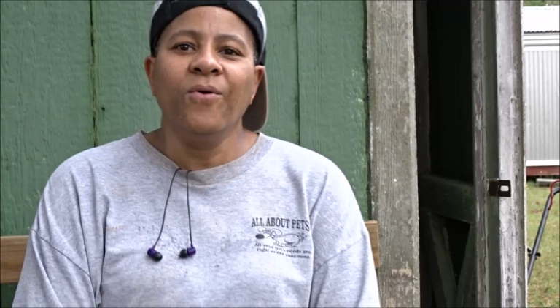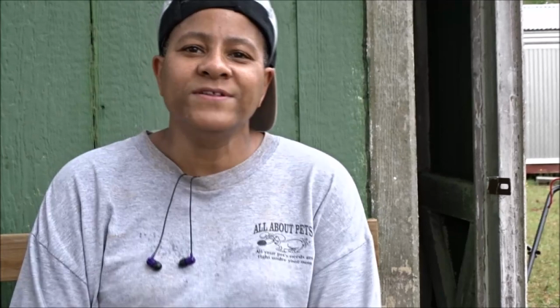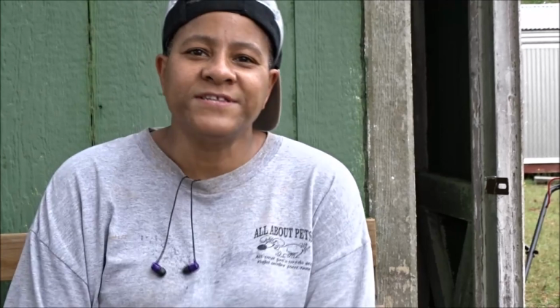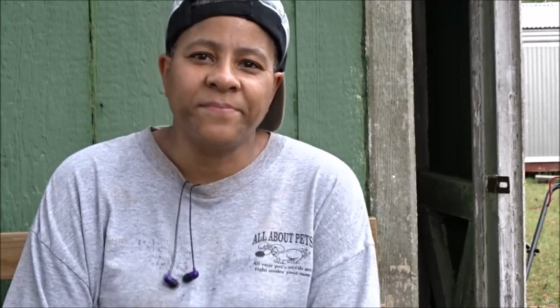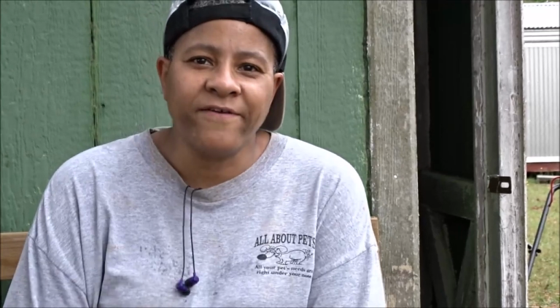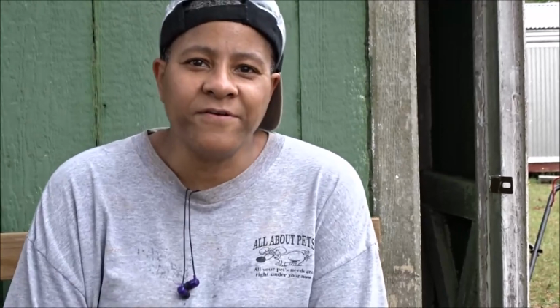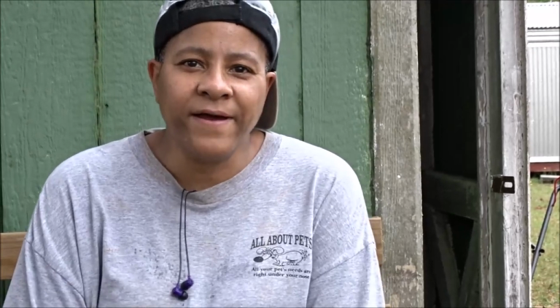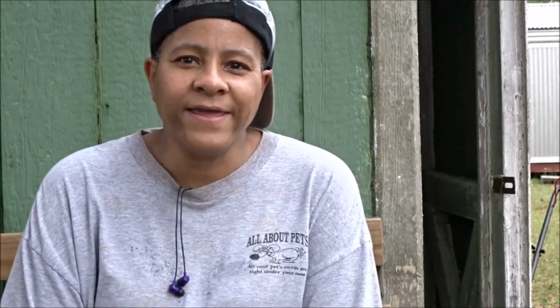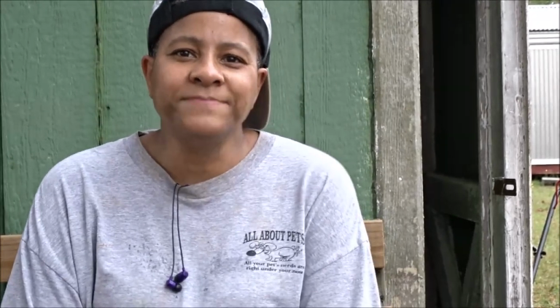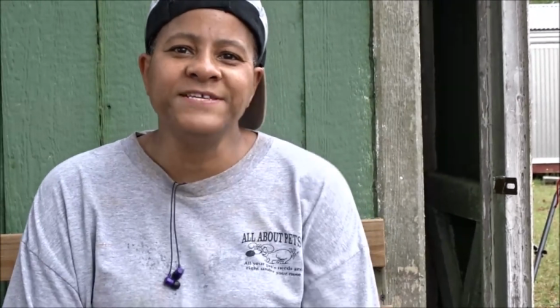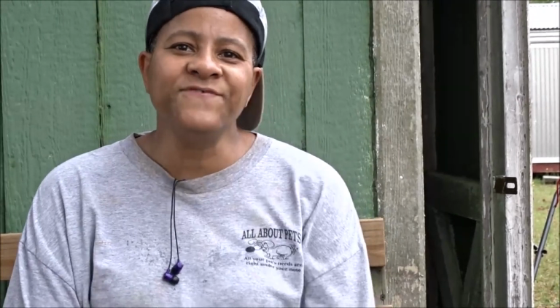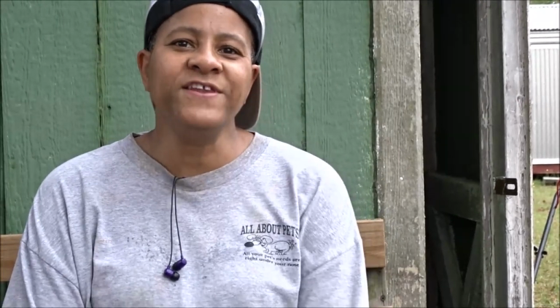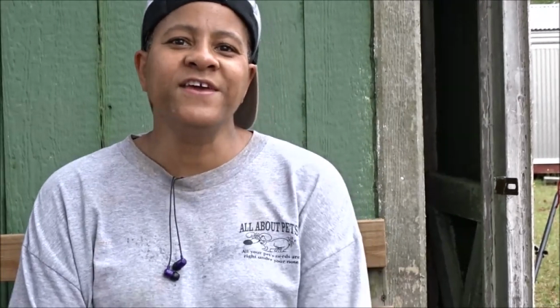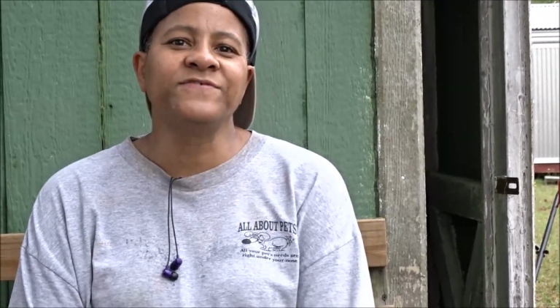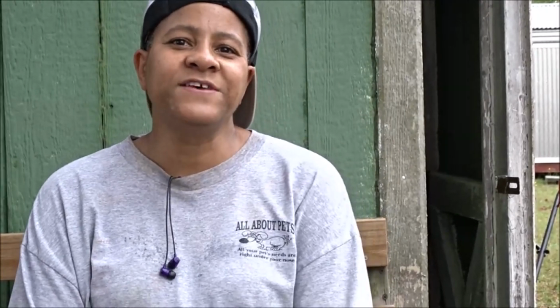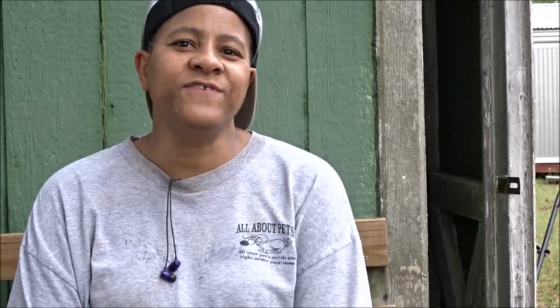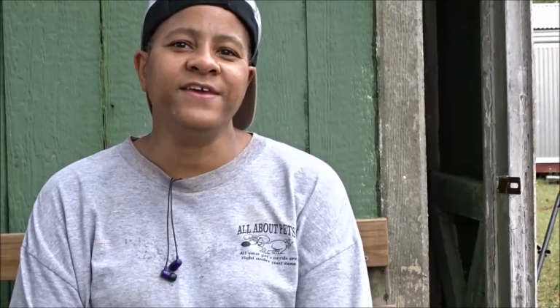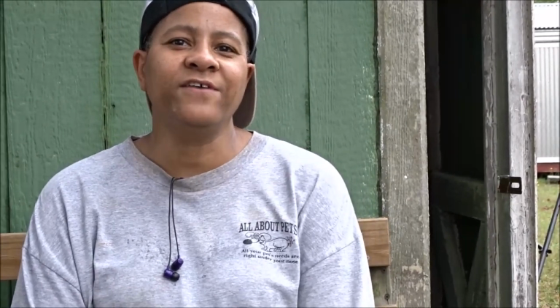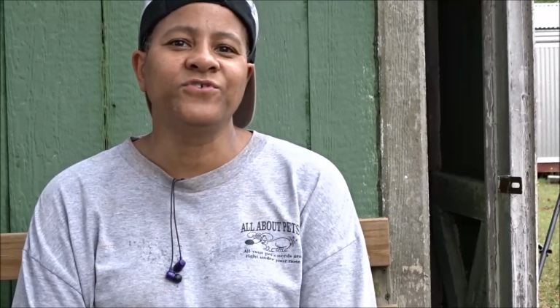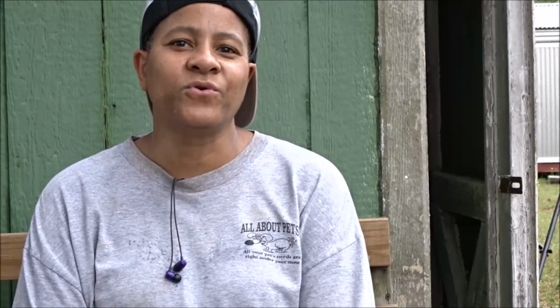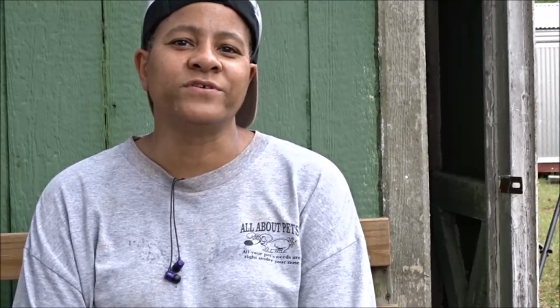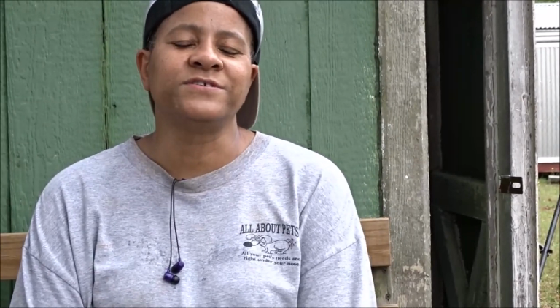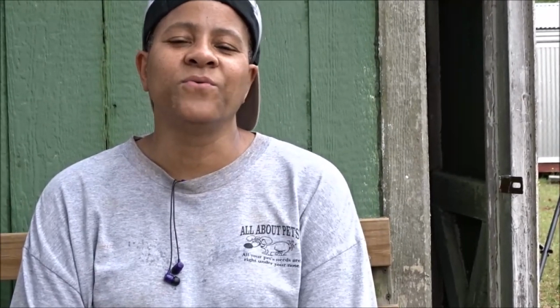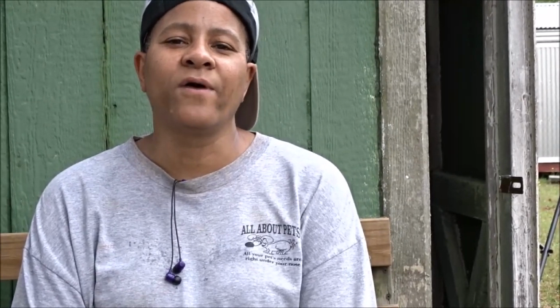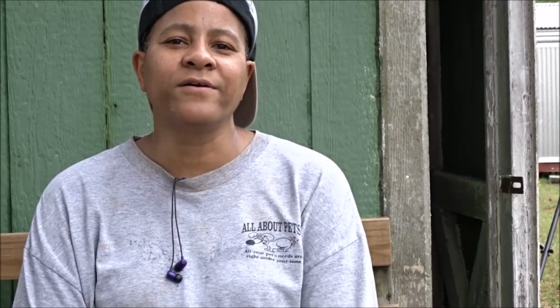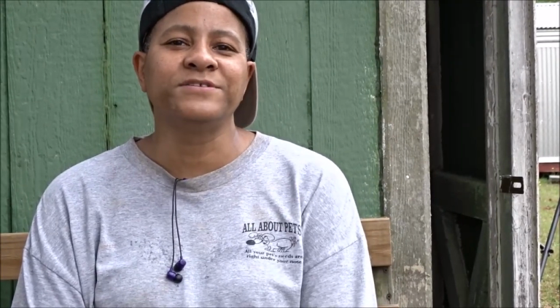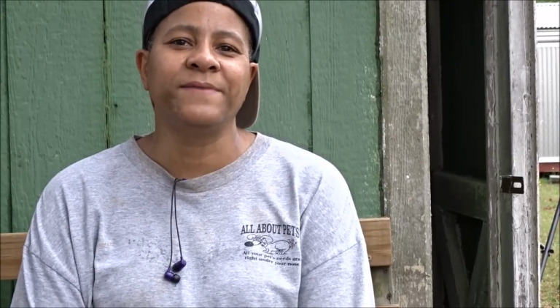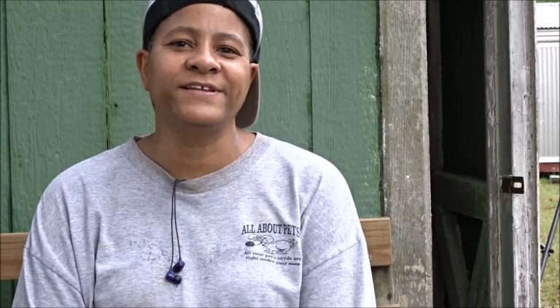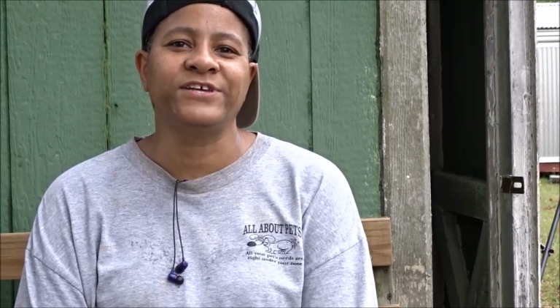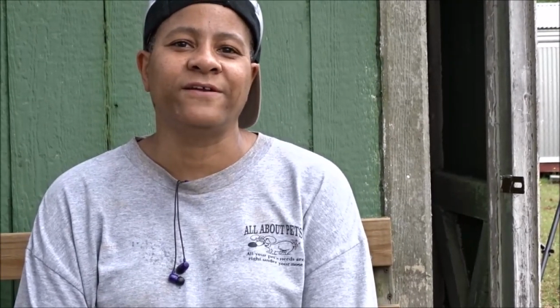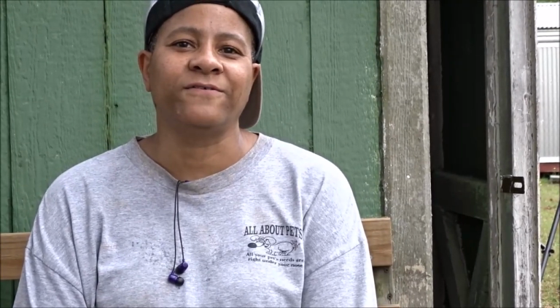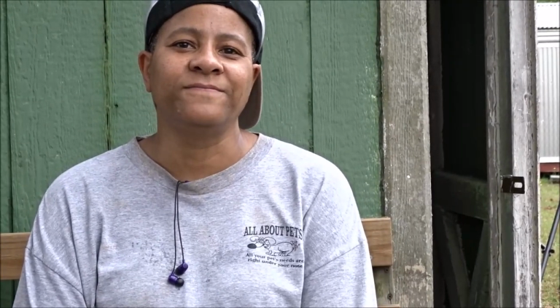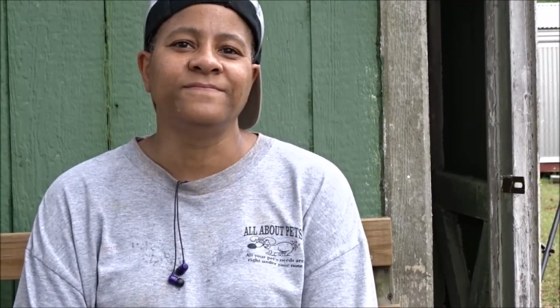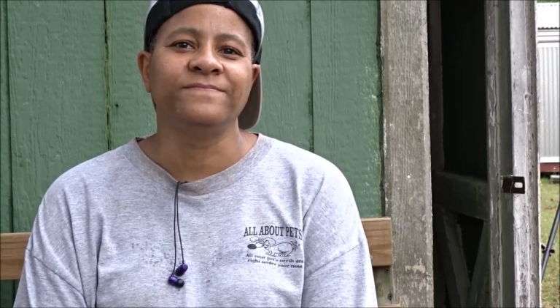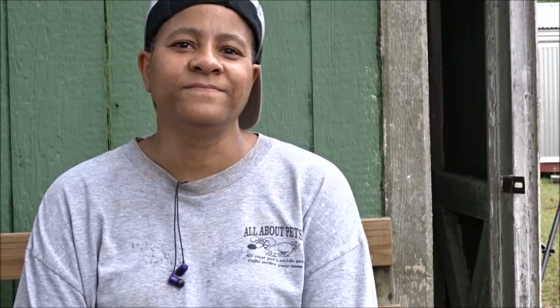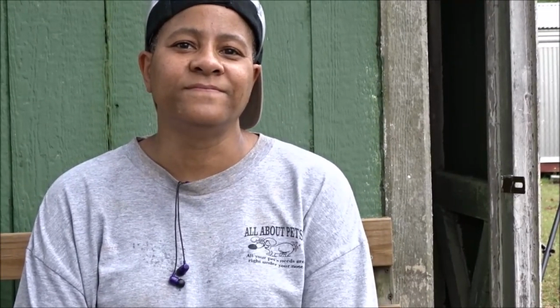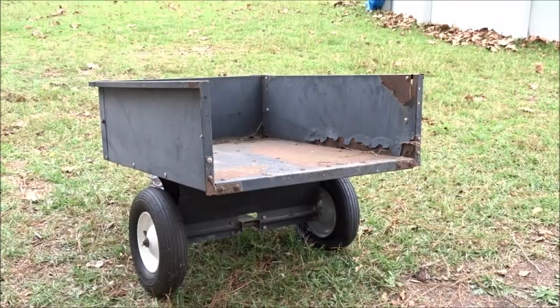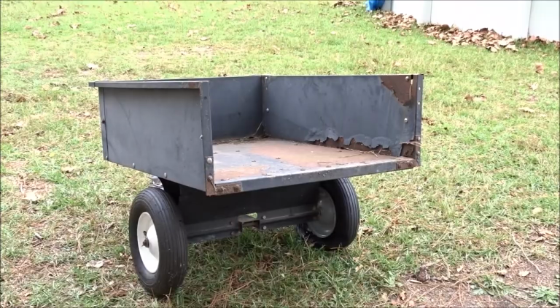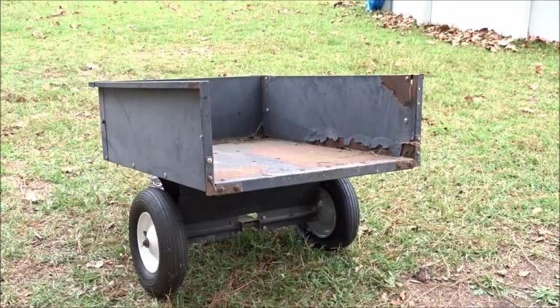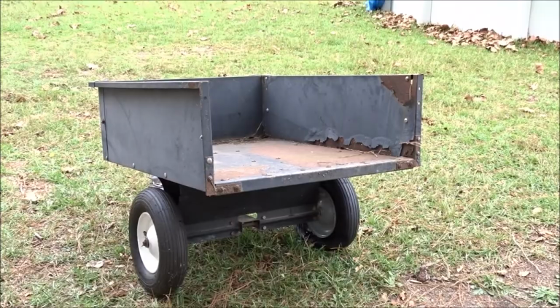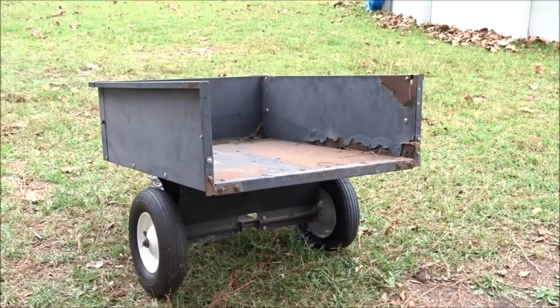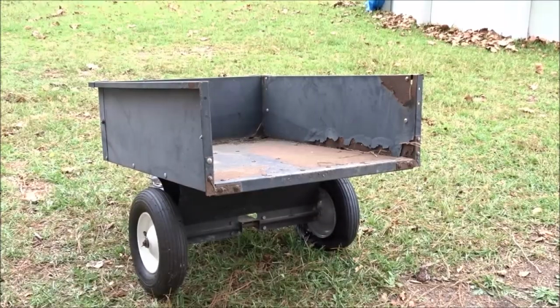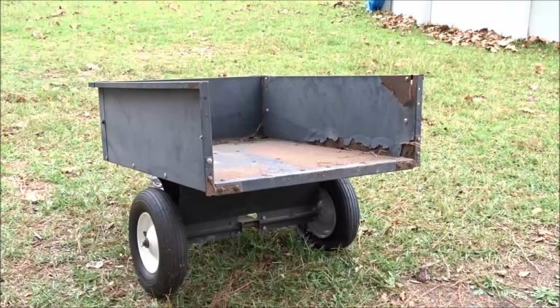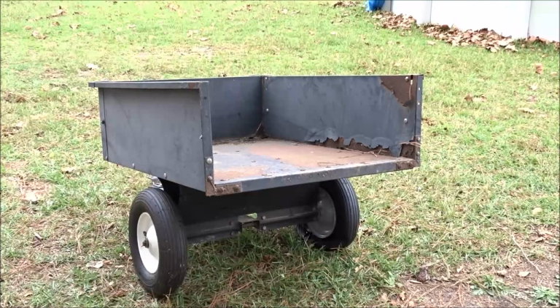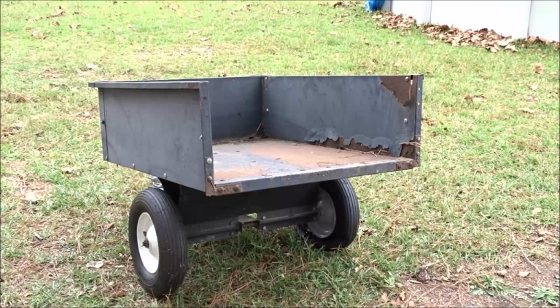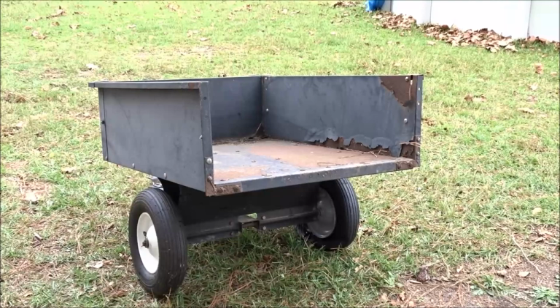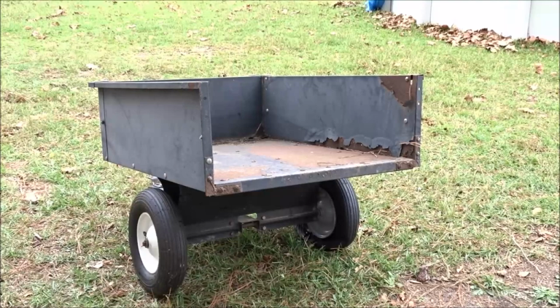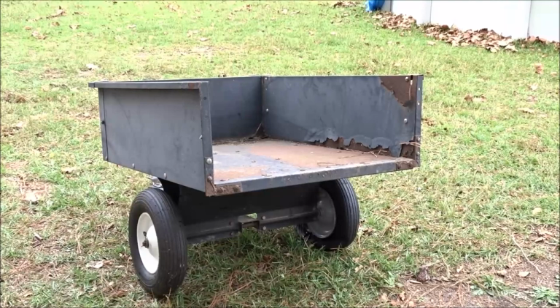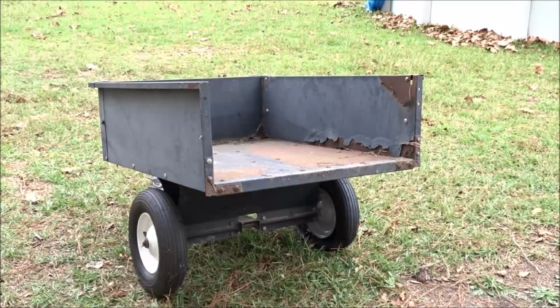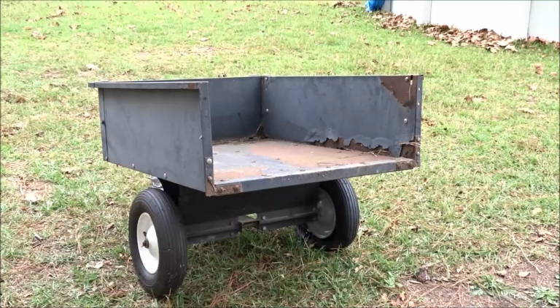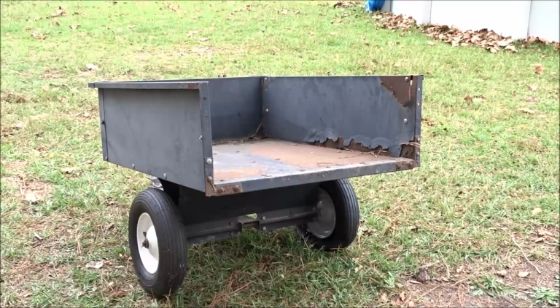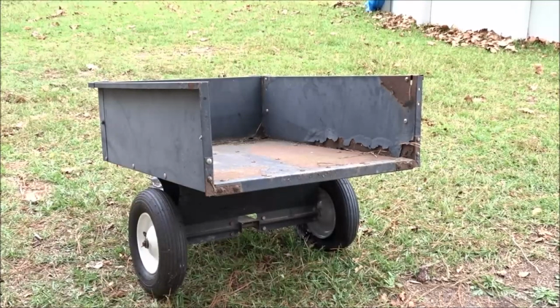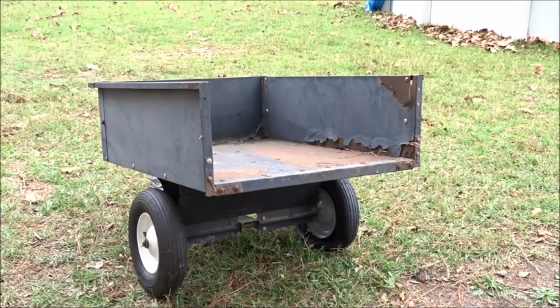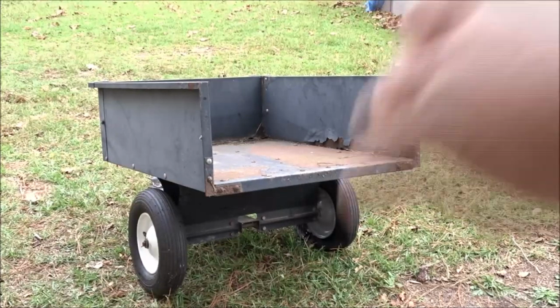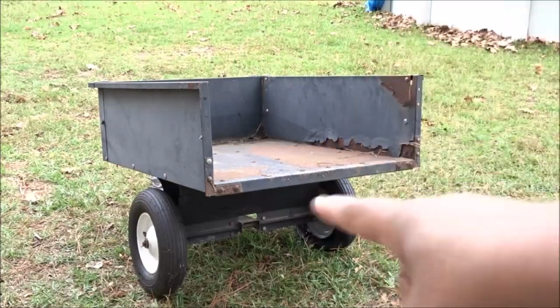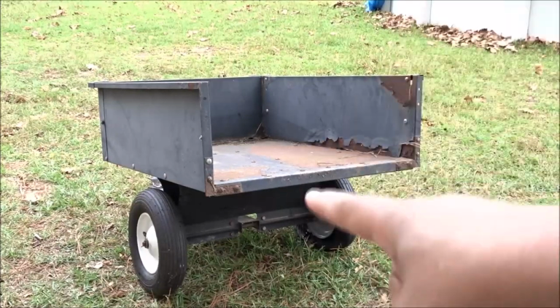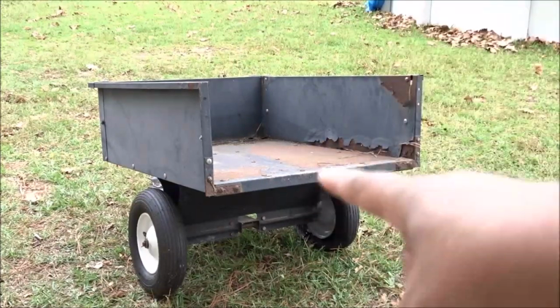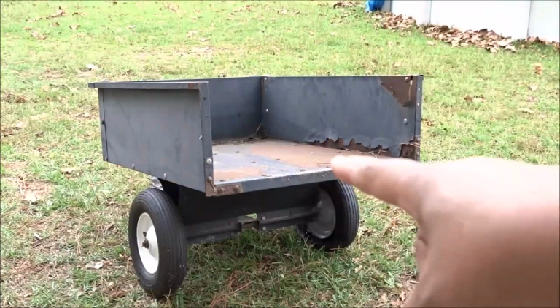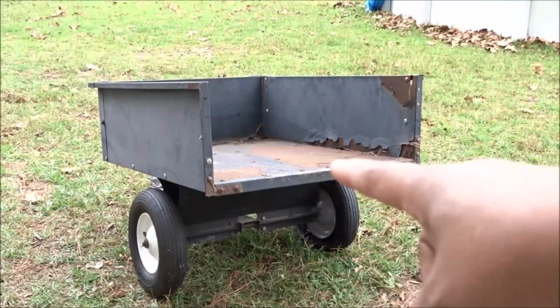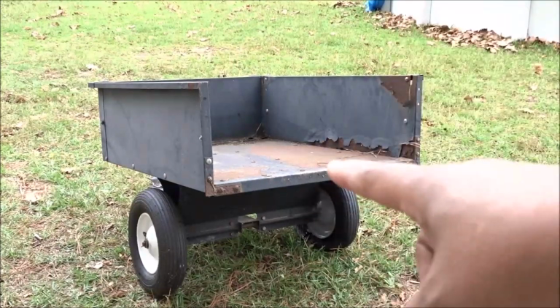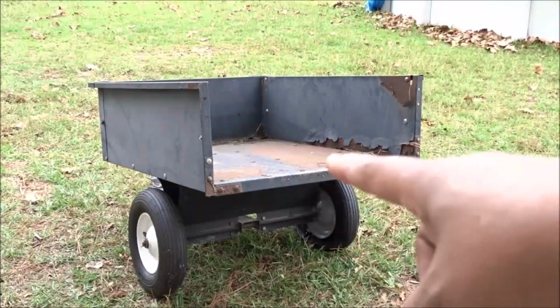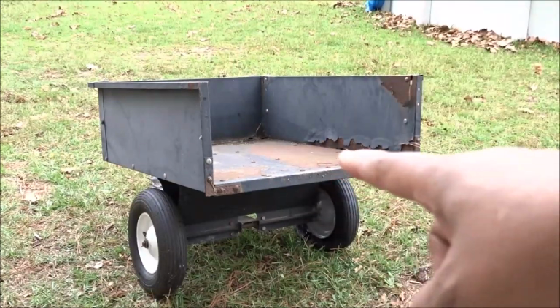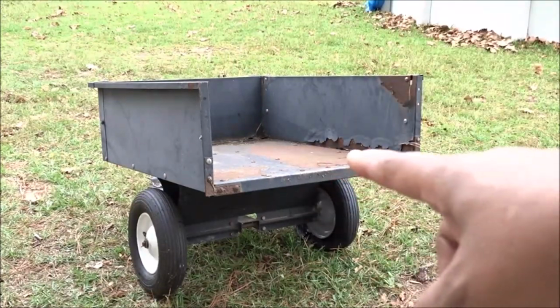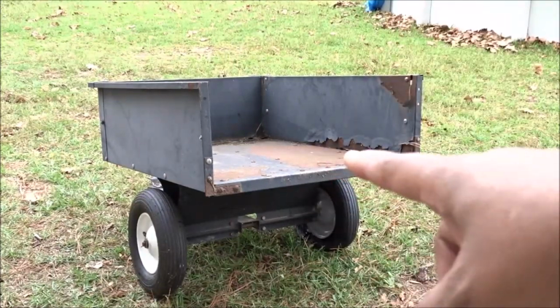What's up, everybody? I'm Tiffany of Tiffany Outdoors. Welcome to my channel. In today's episode, we're going to be repairing this.